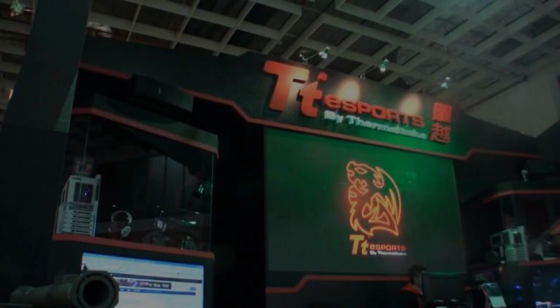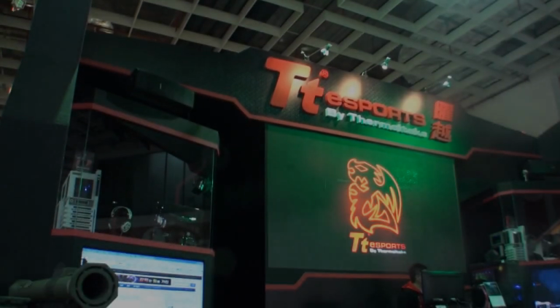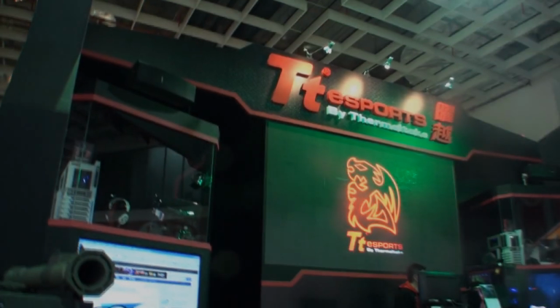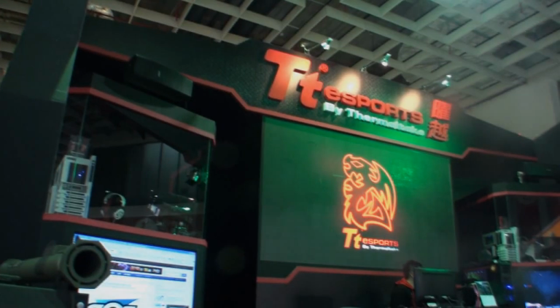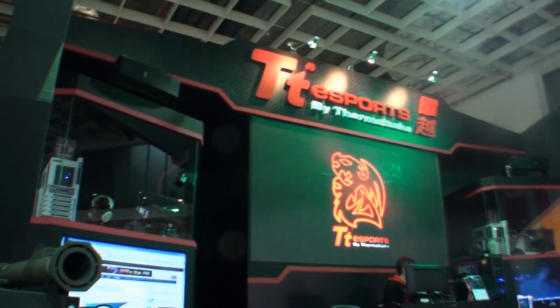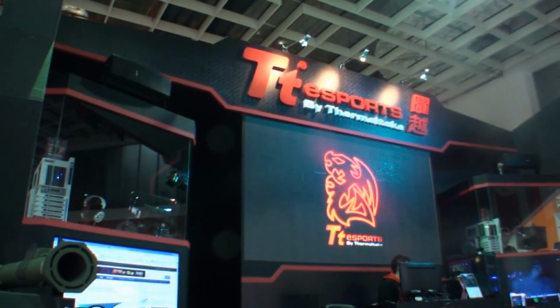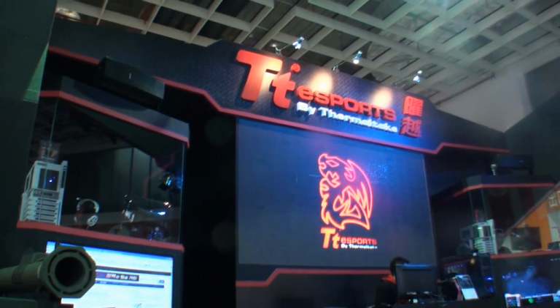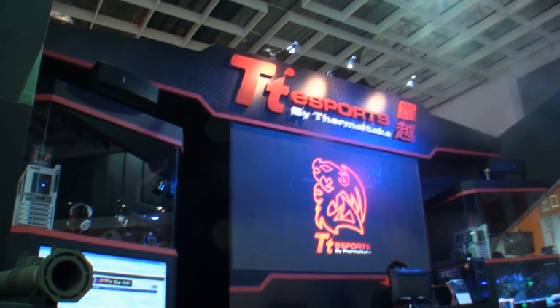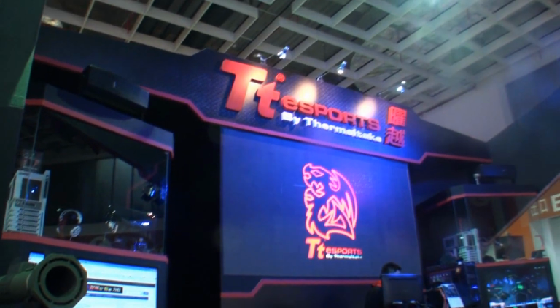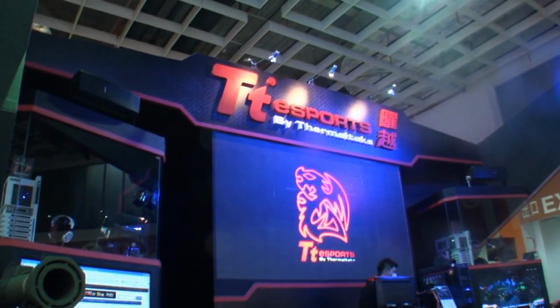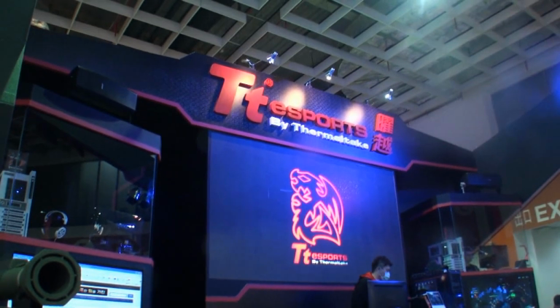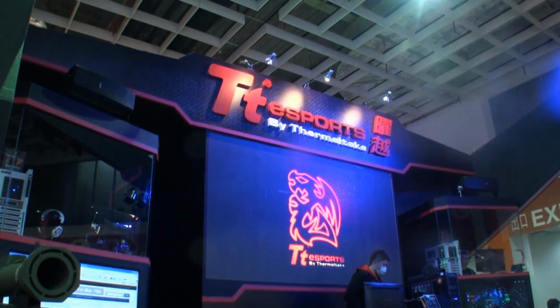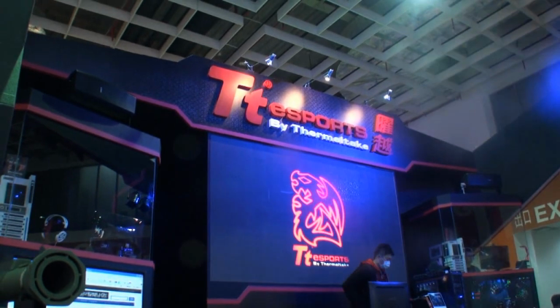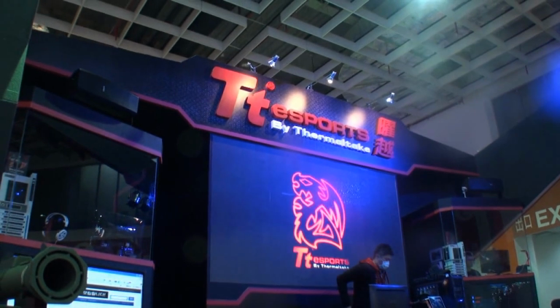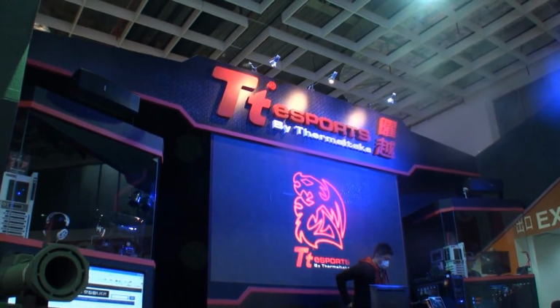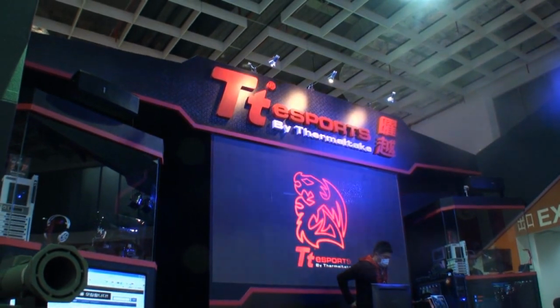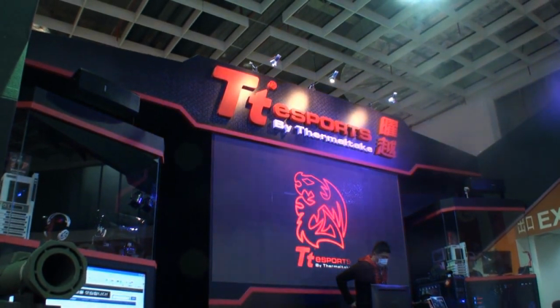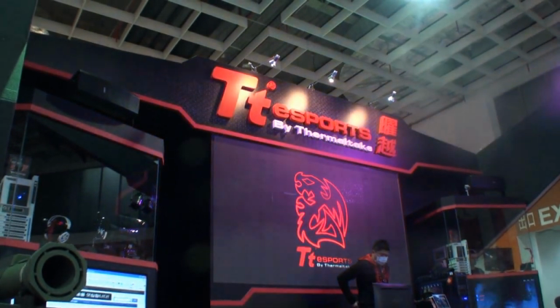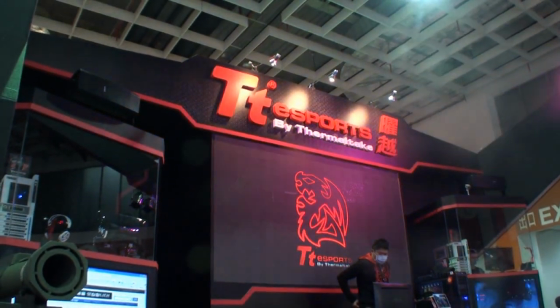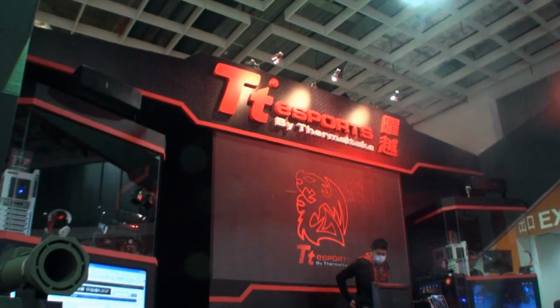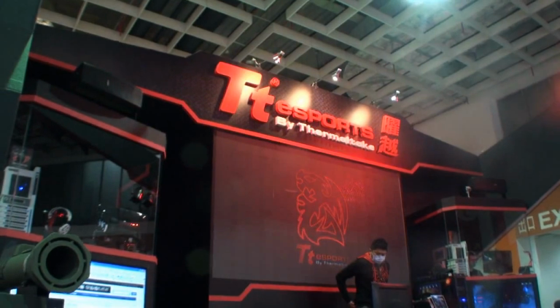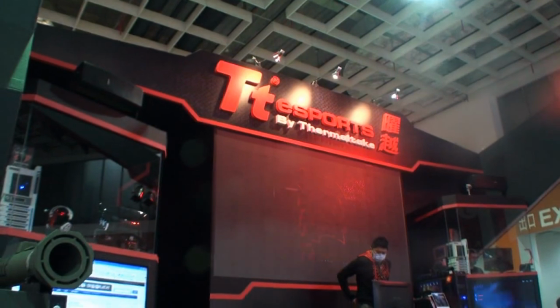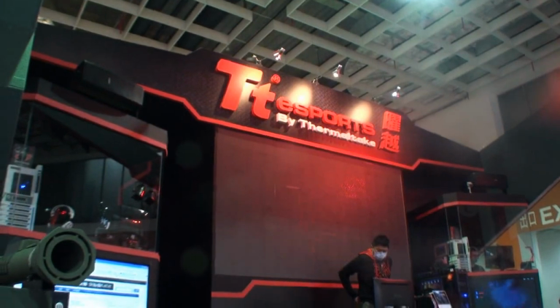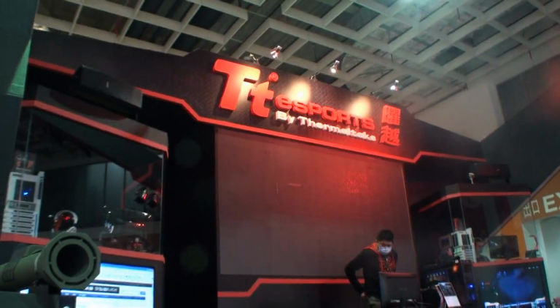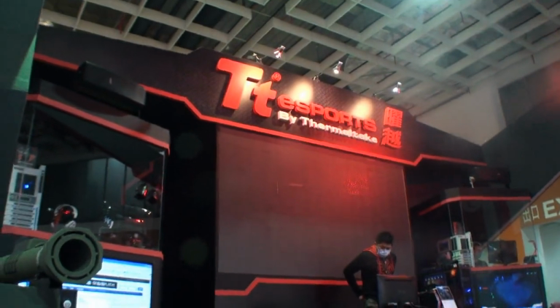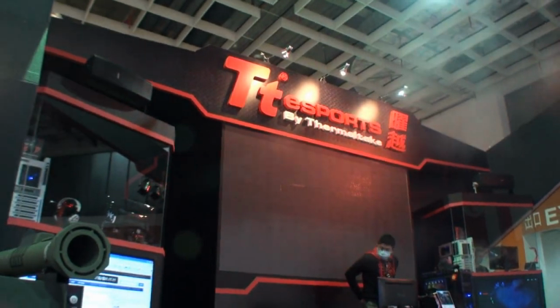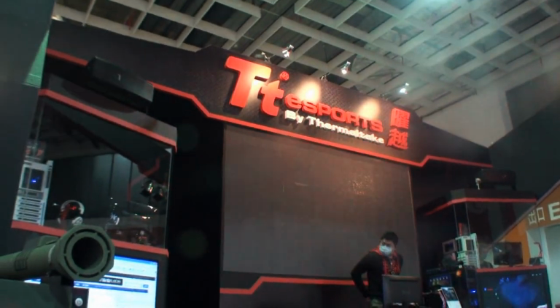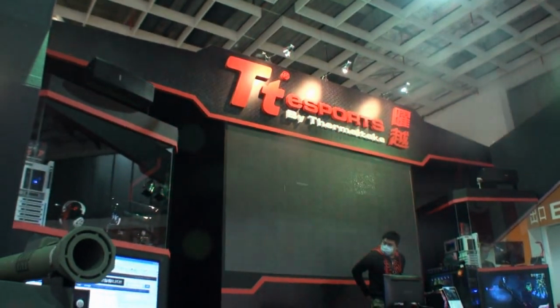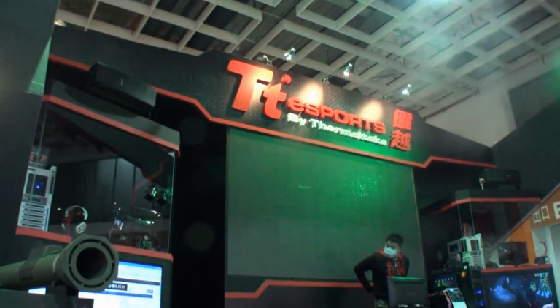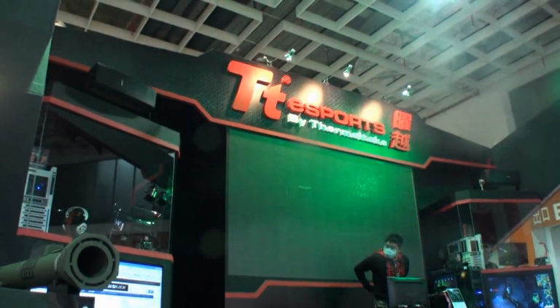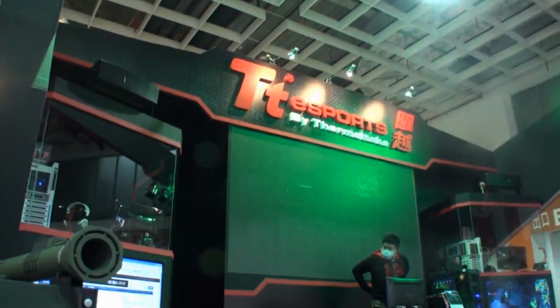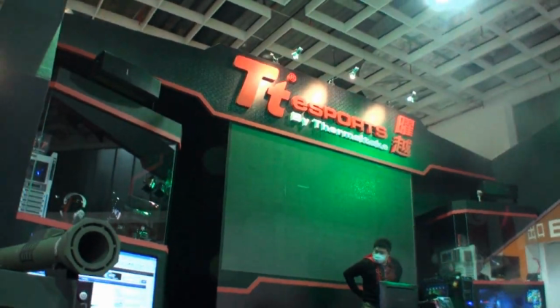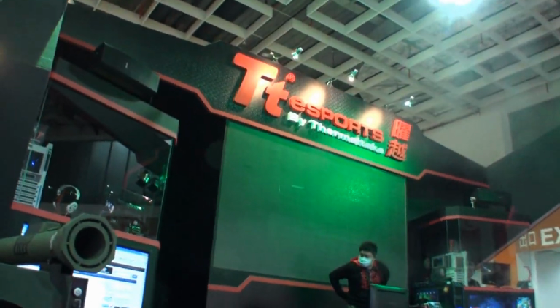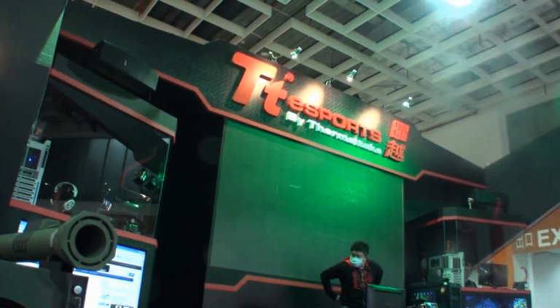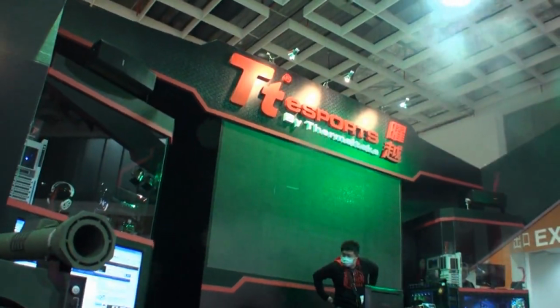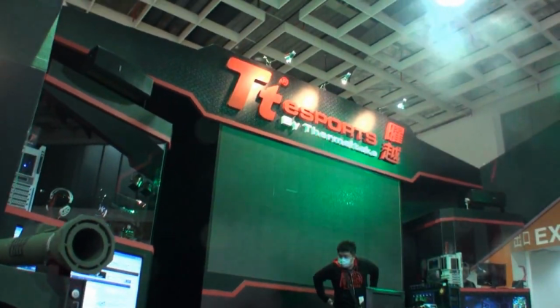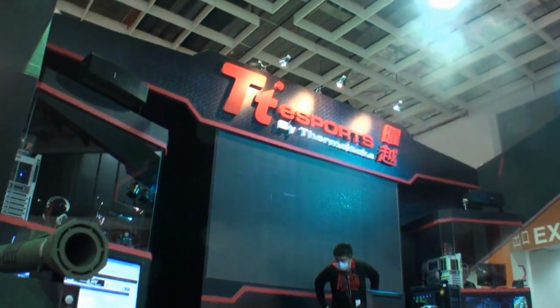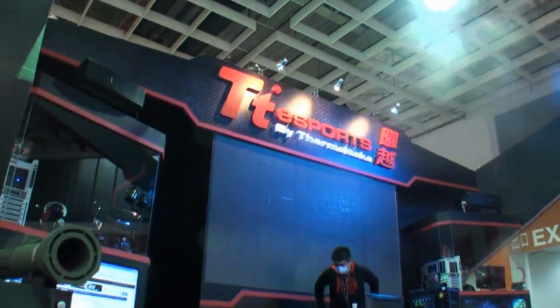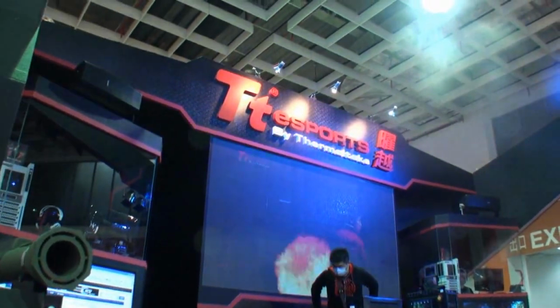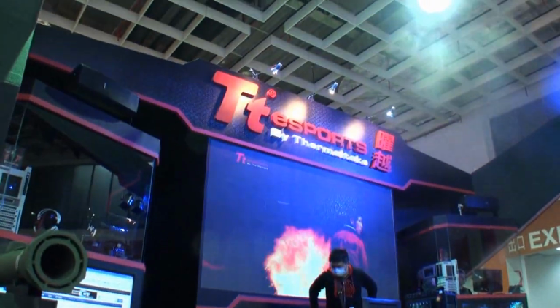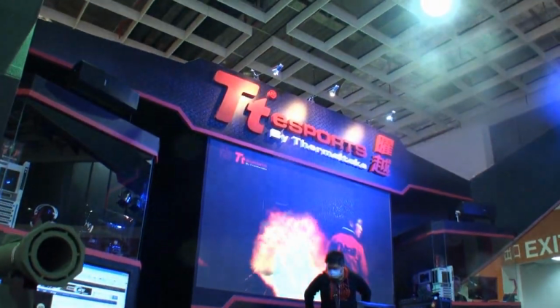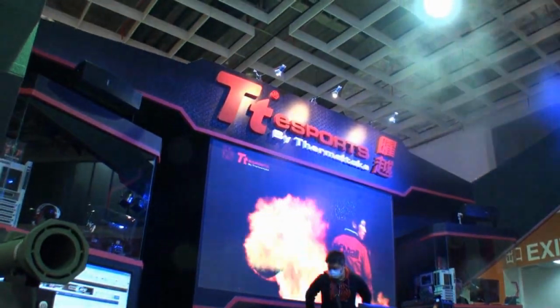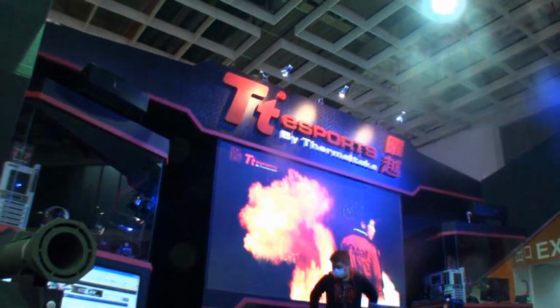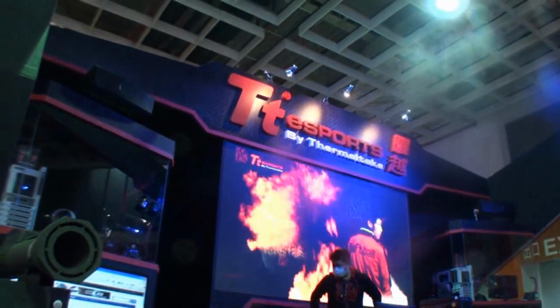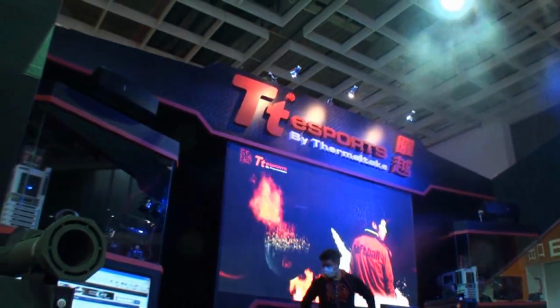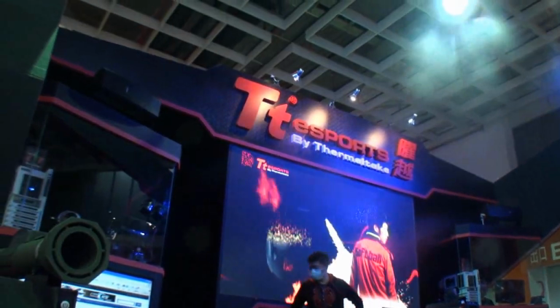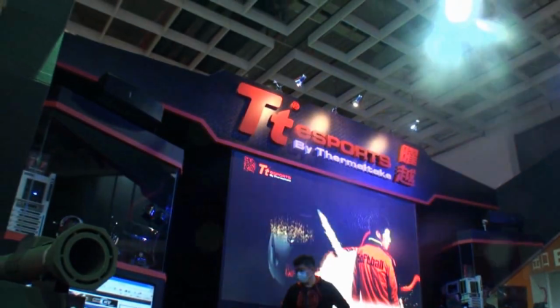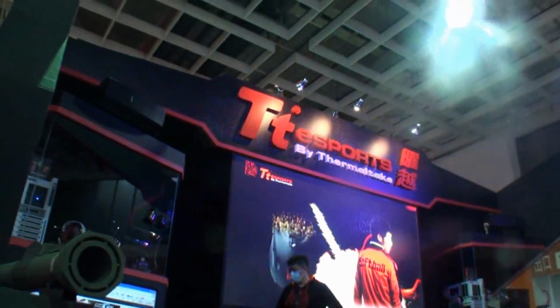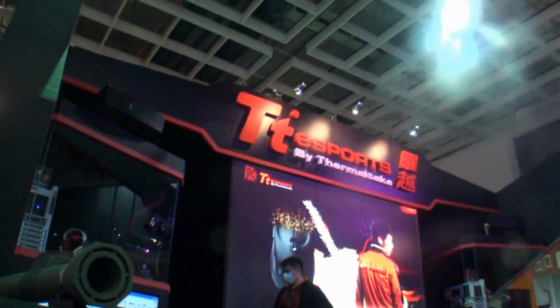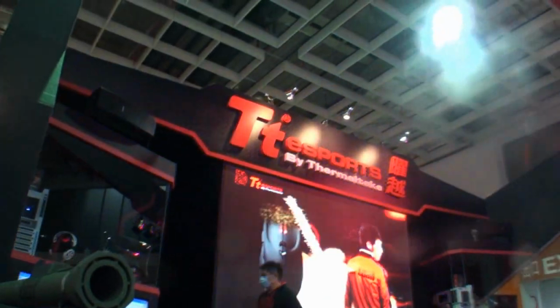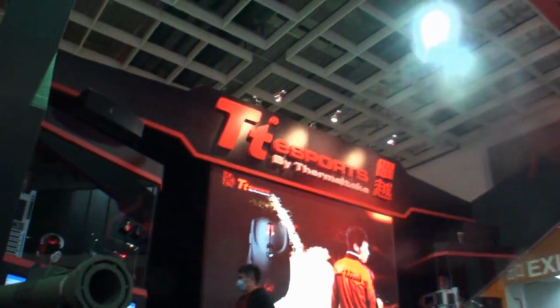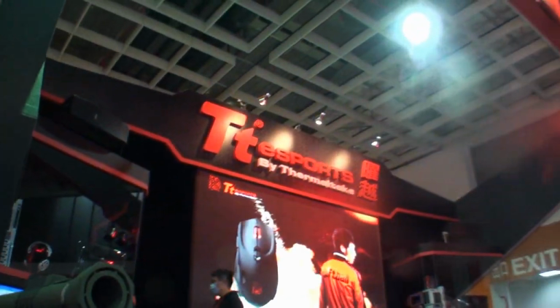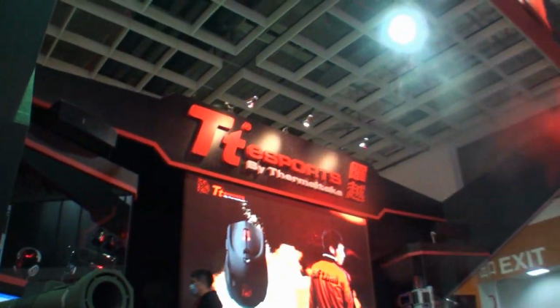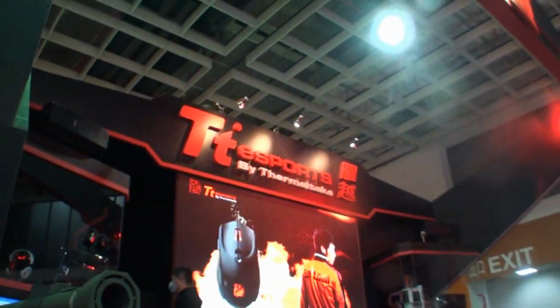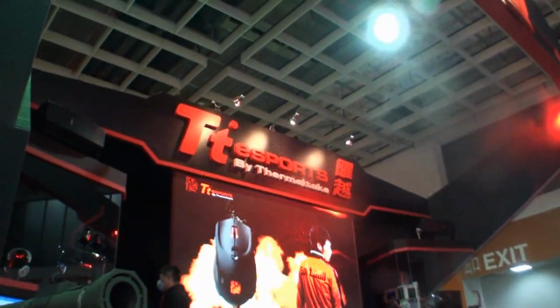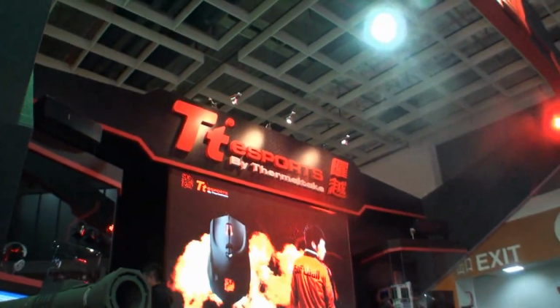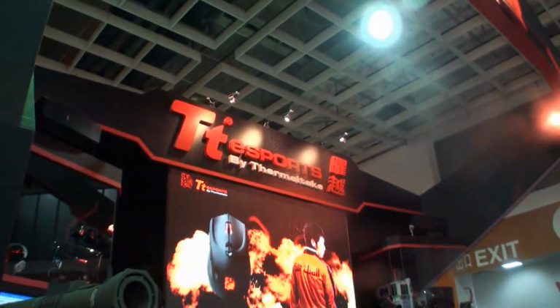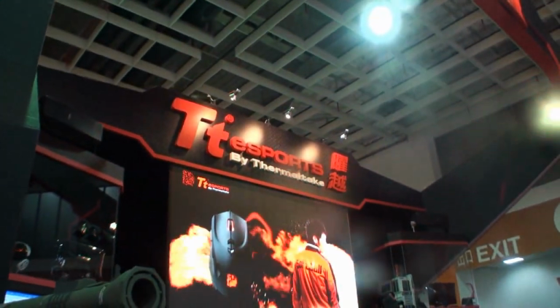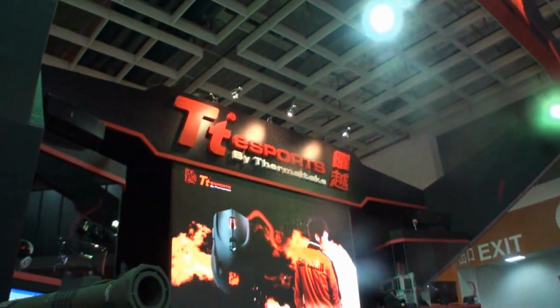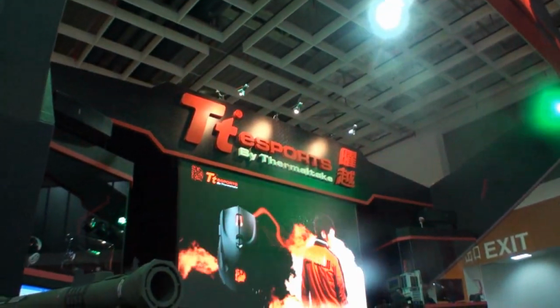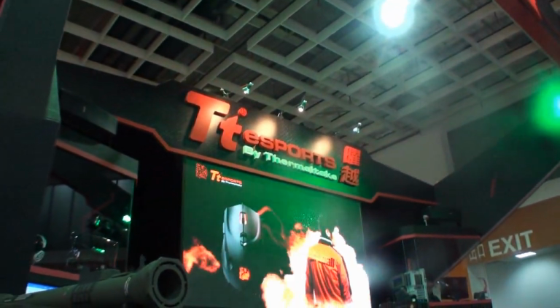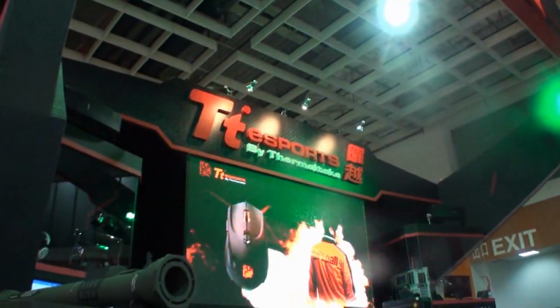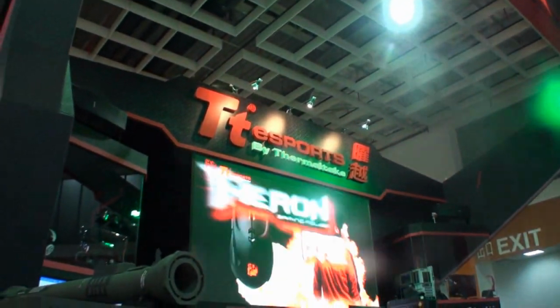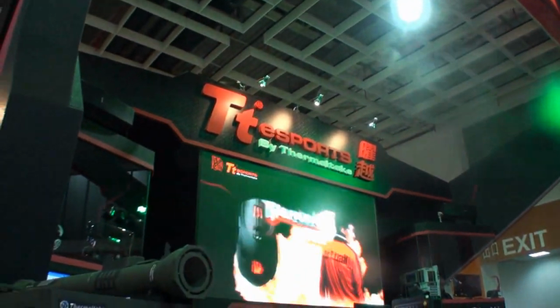Hey, we're here at the Taipei Game Show in 2012 in Taipei. I'm not sure if you can hear it because it's fairly loud. As you can see, we're at the GT-R as well too.